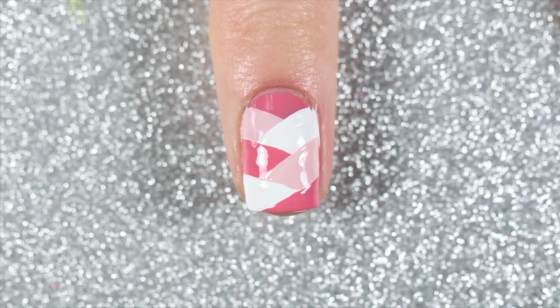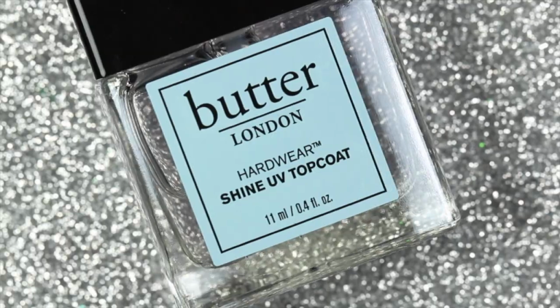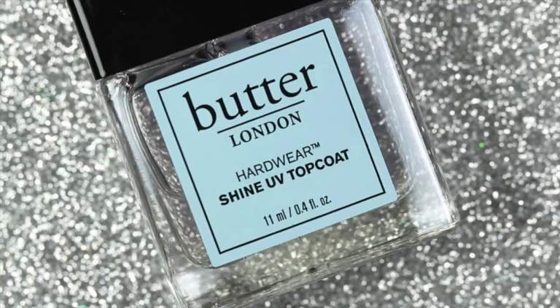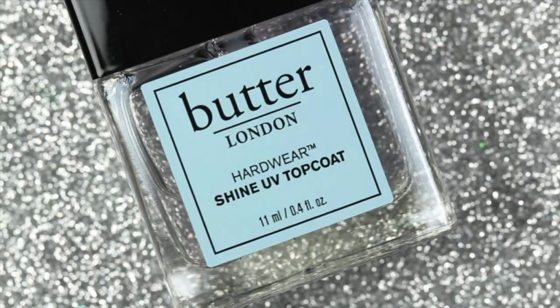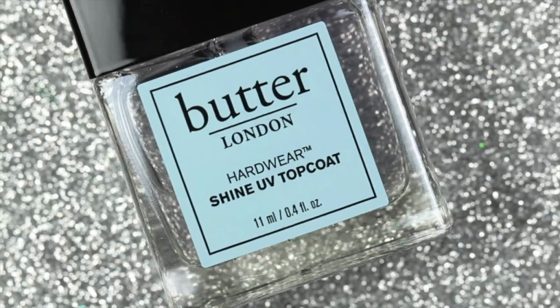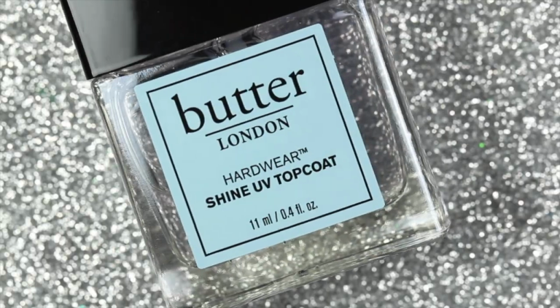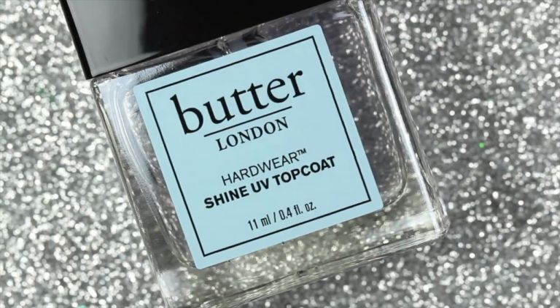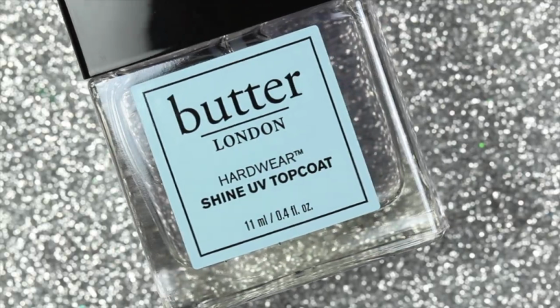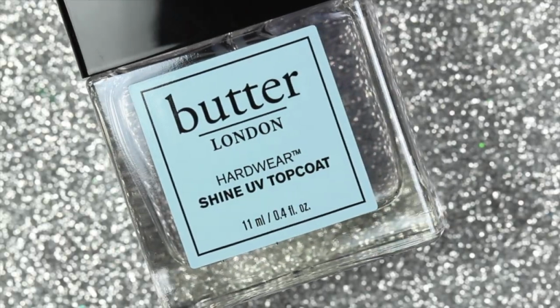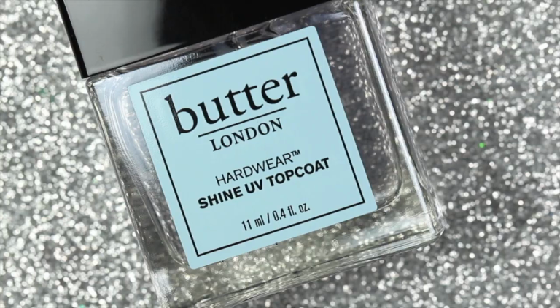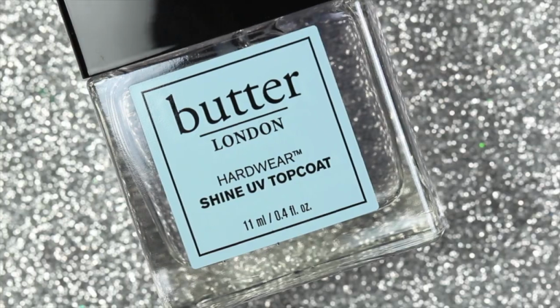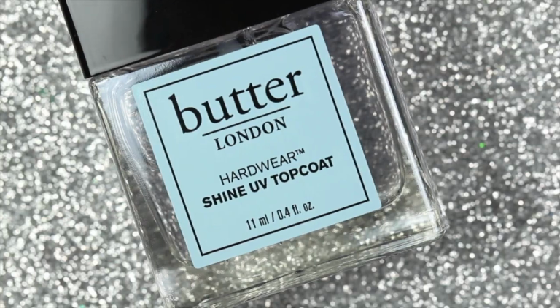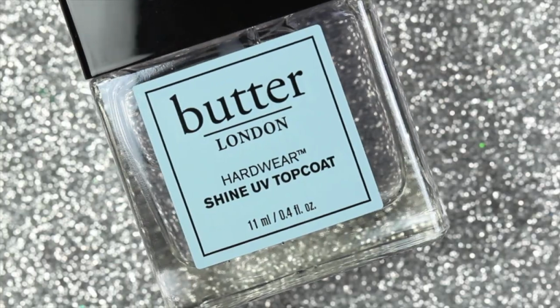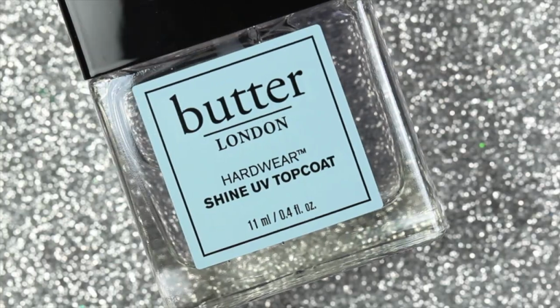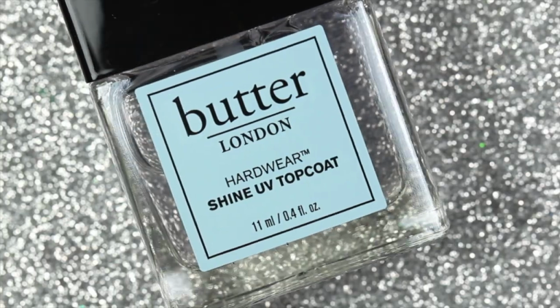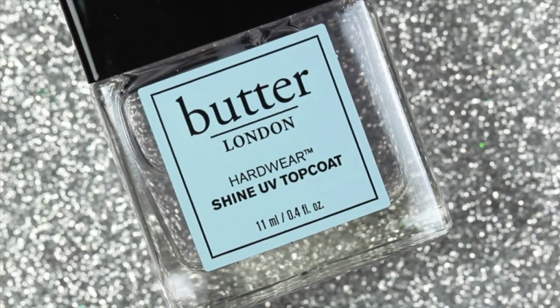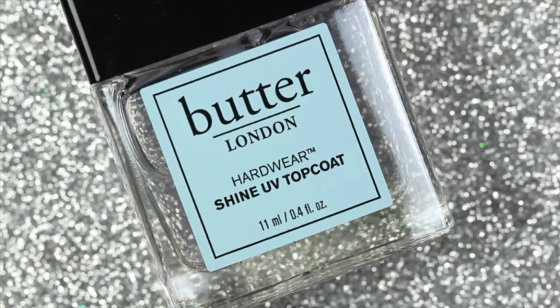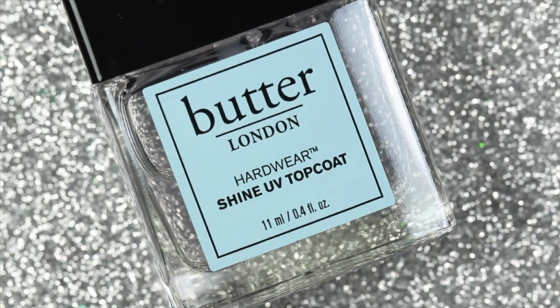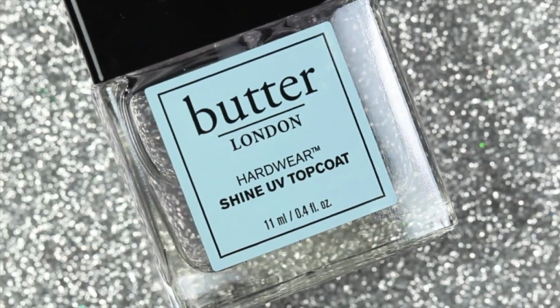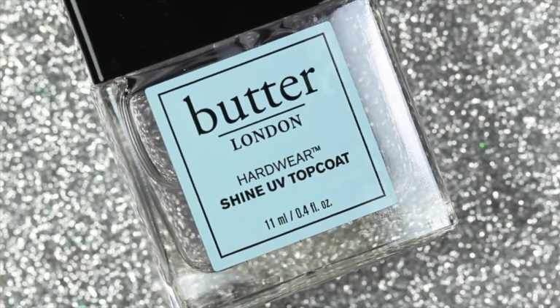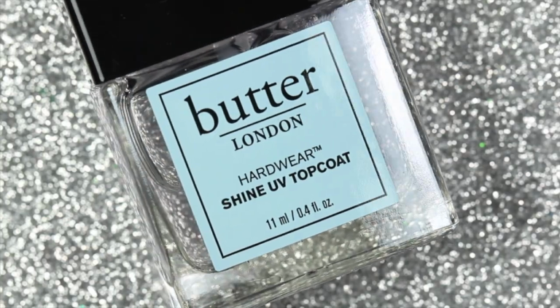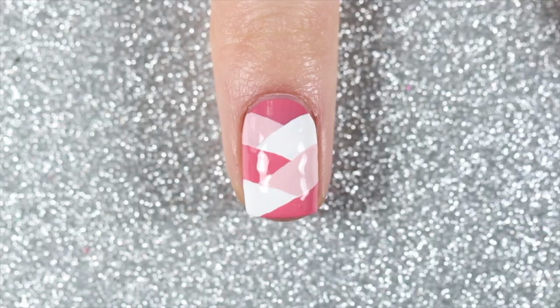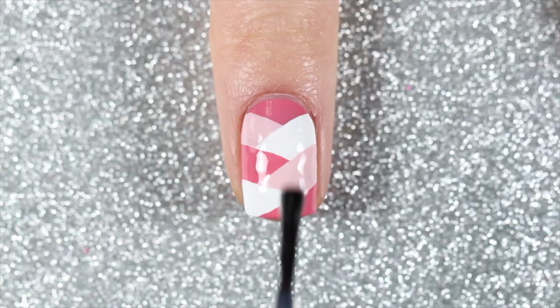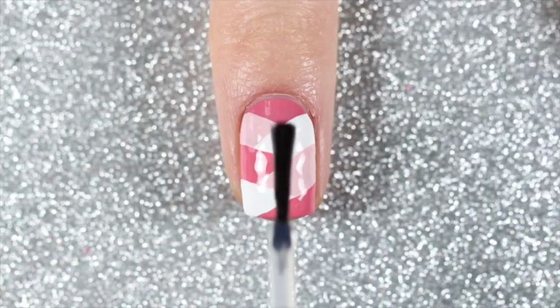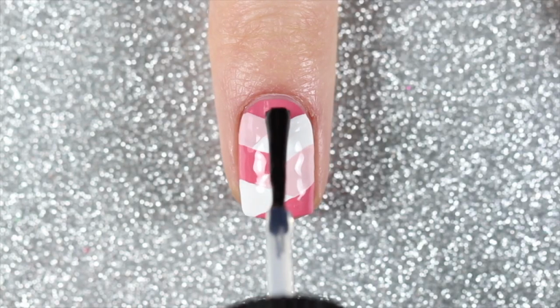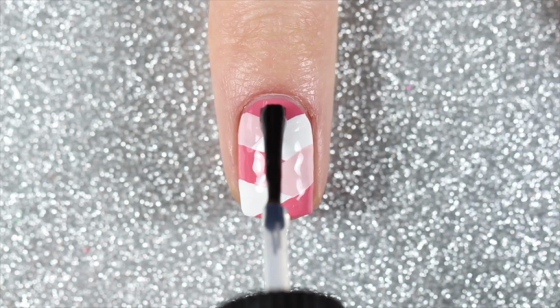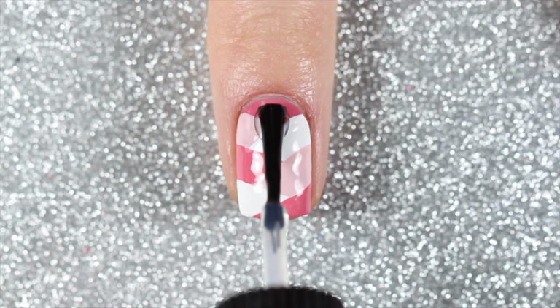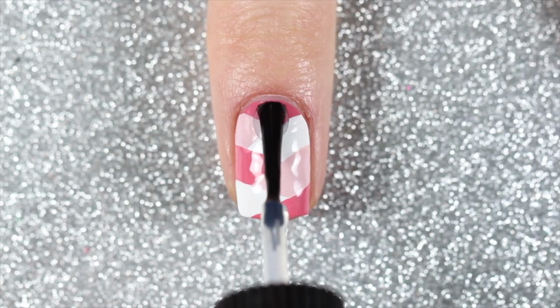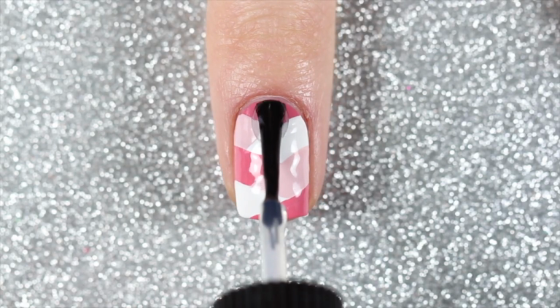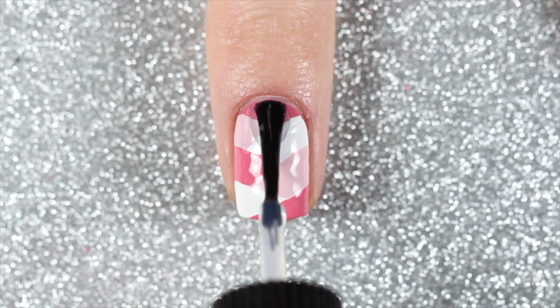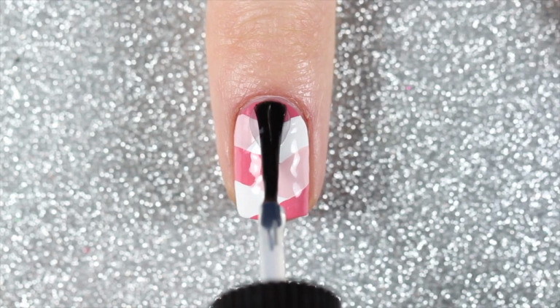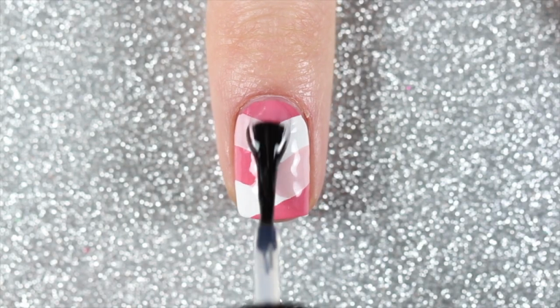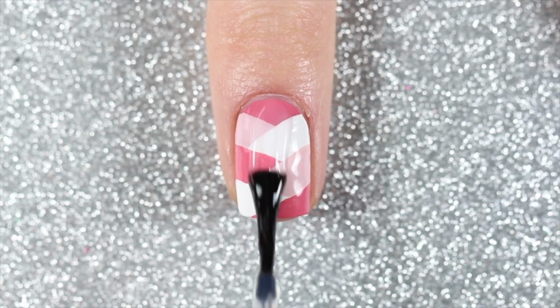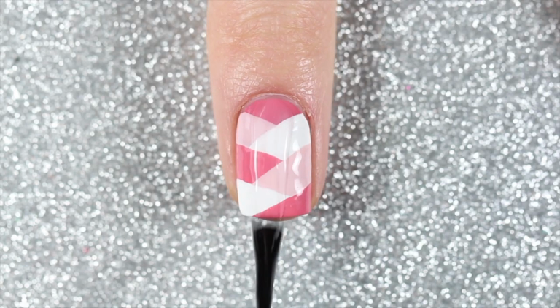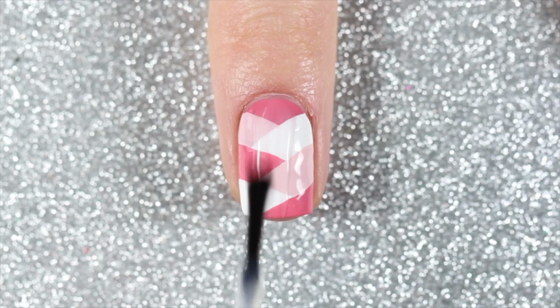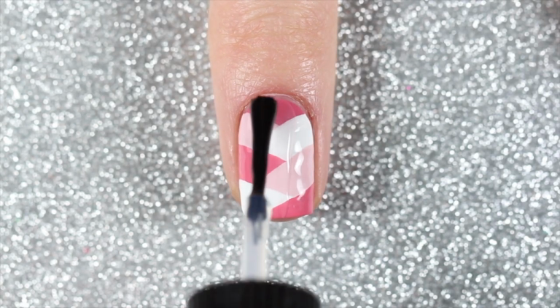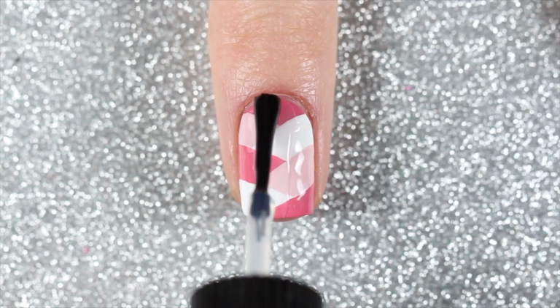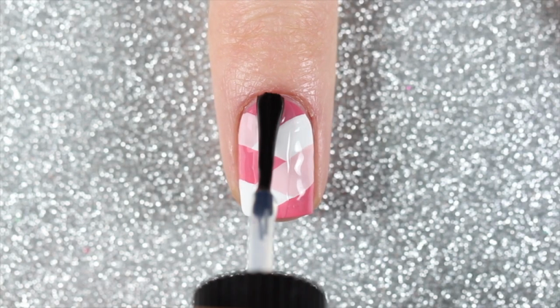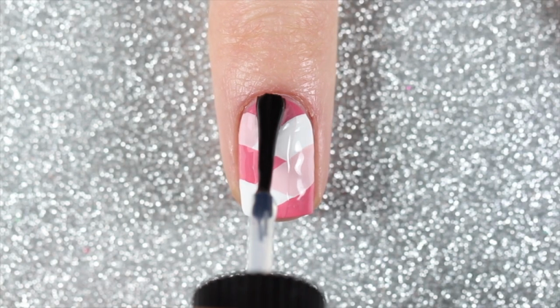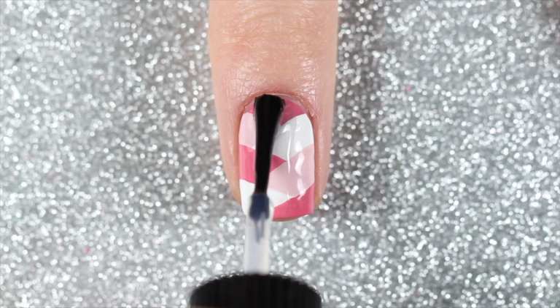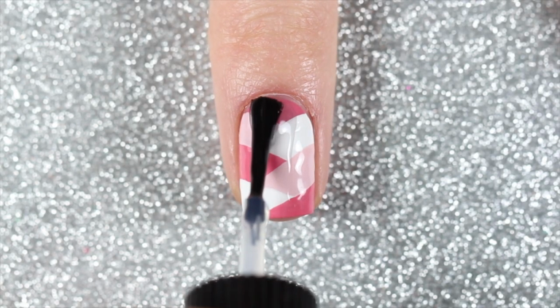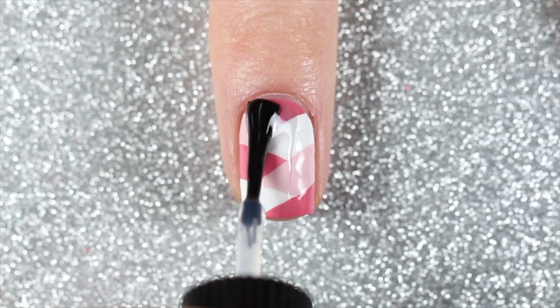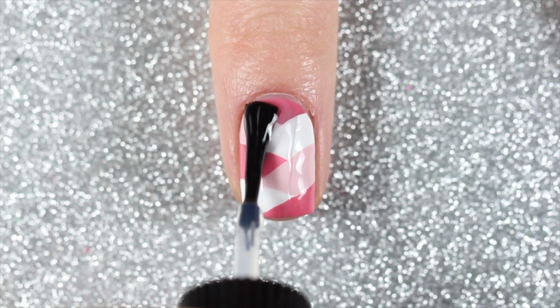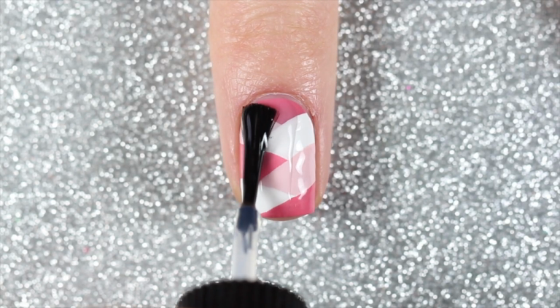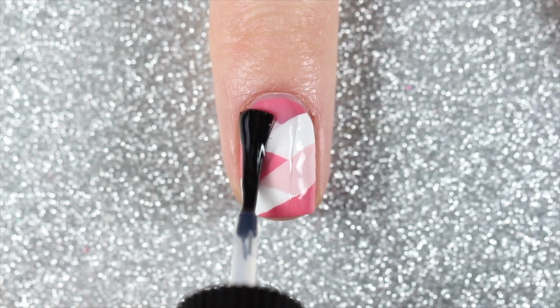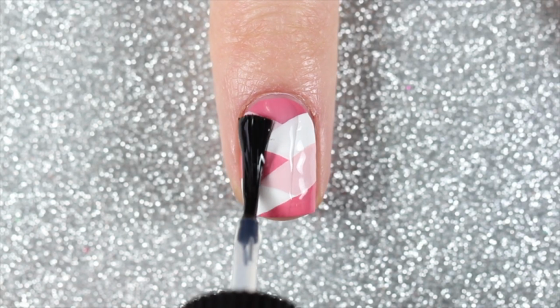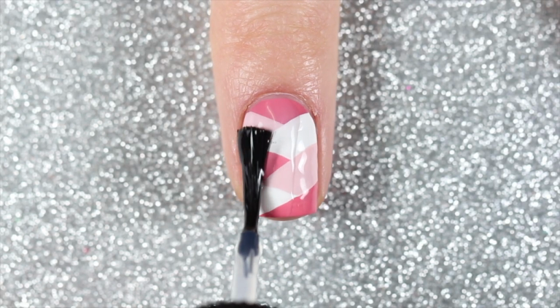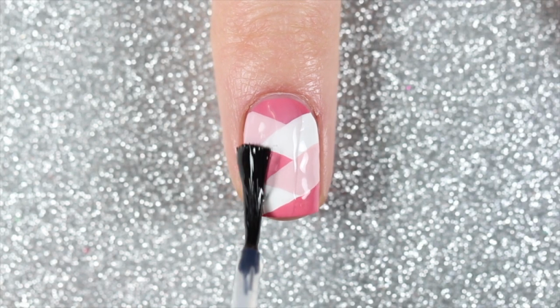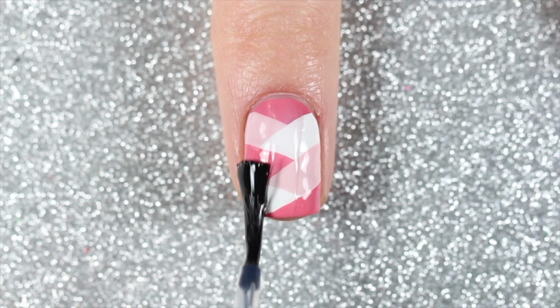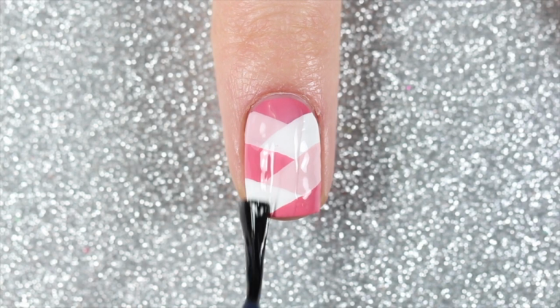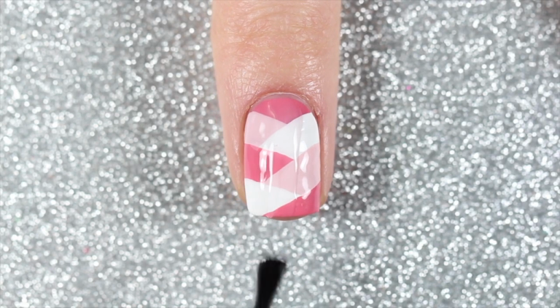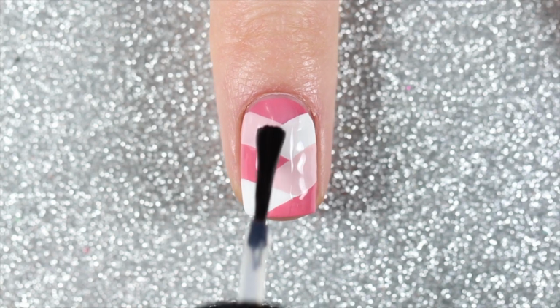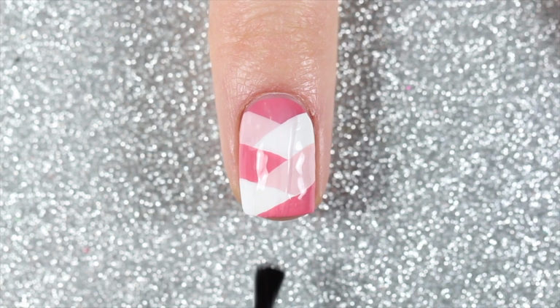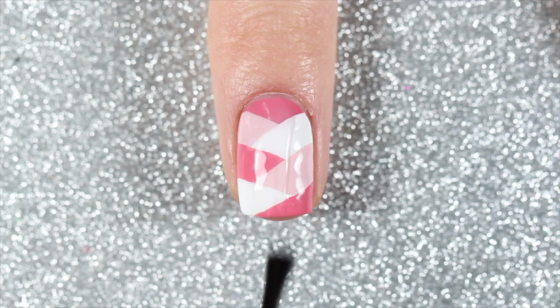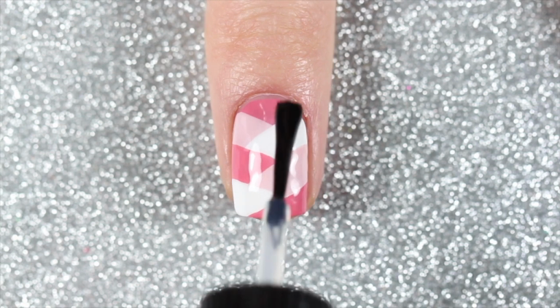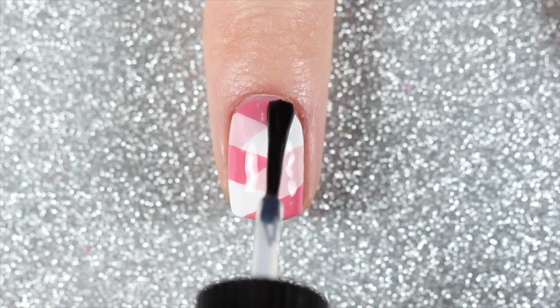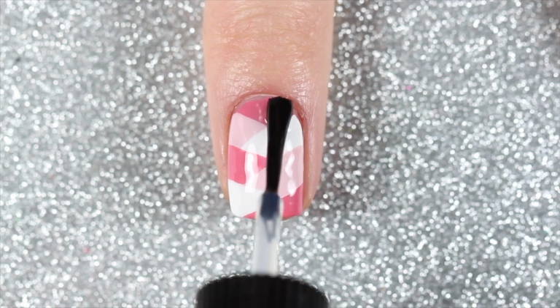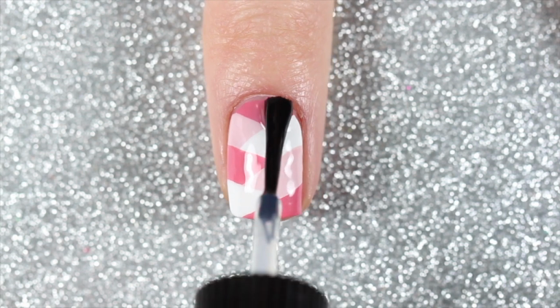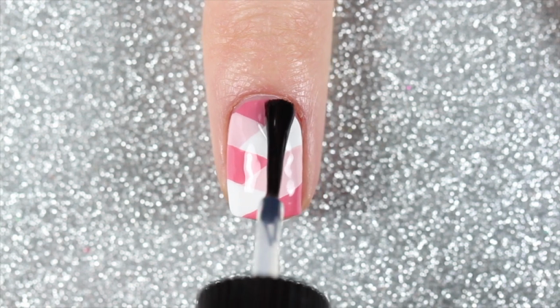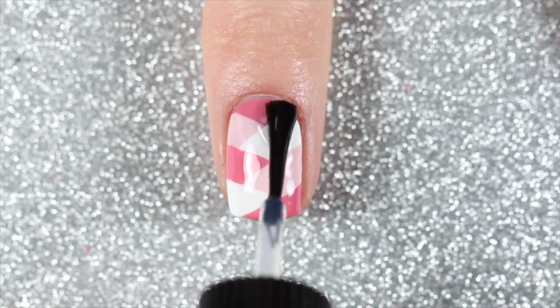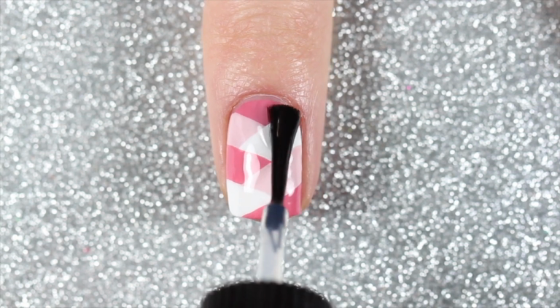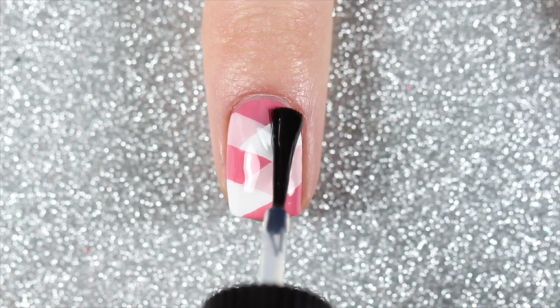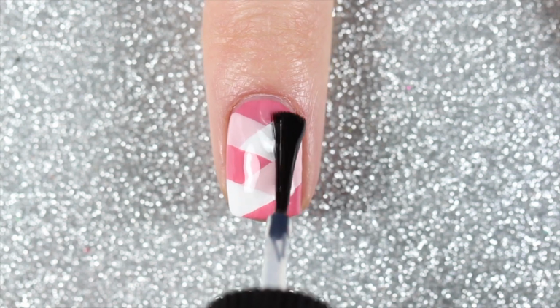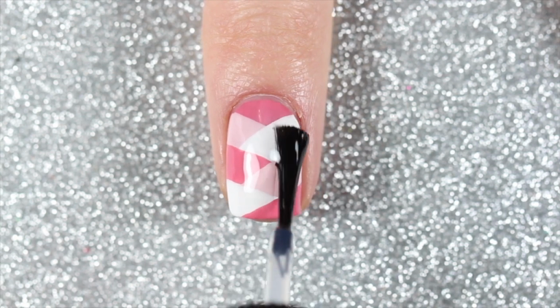Finally, just as always, I finished off this design with Butter London's Hardware Shine UV Top Coat, which also comes in this Zodiac Nail Vault.